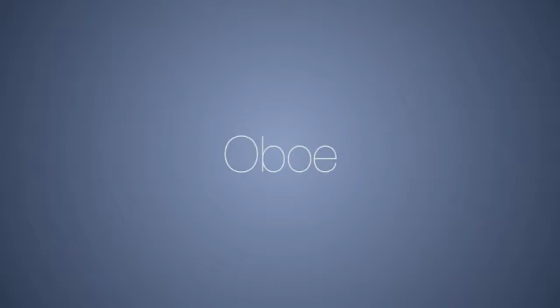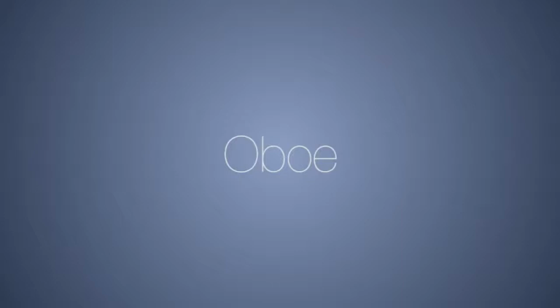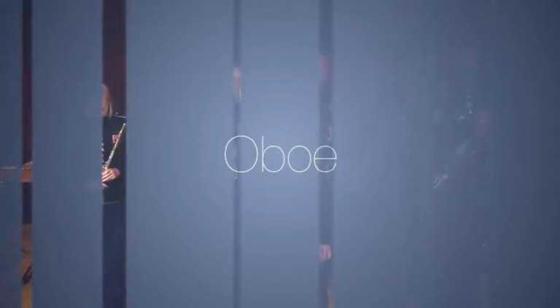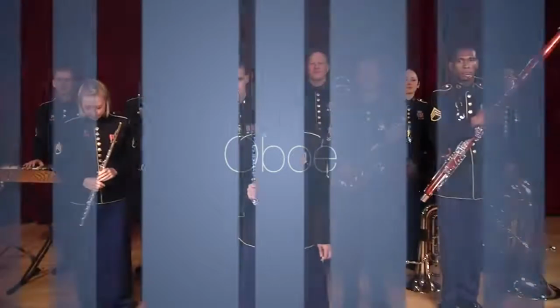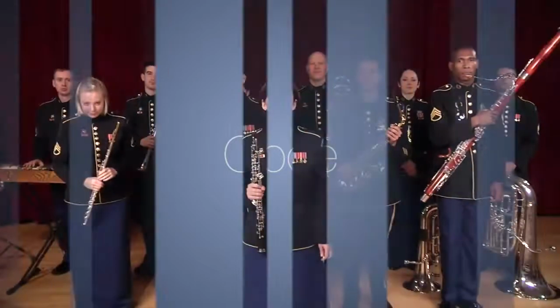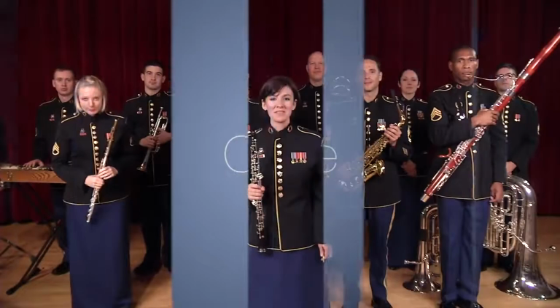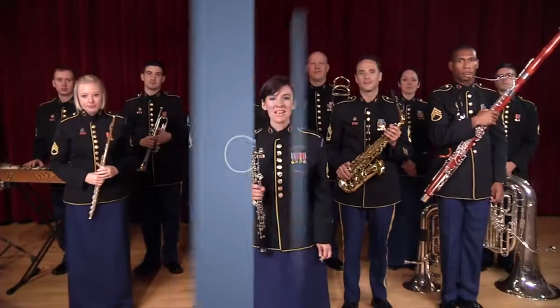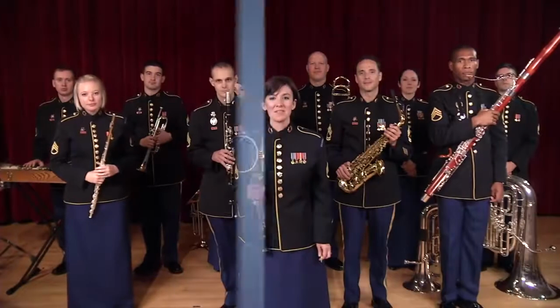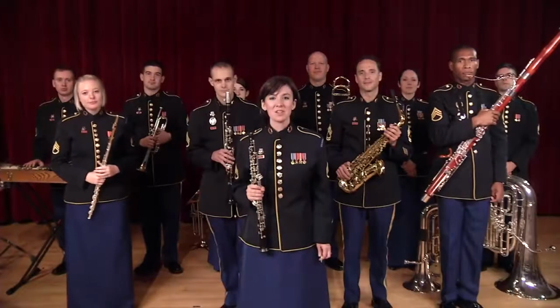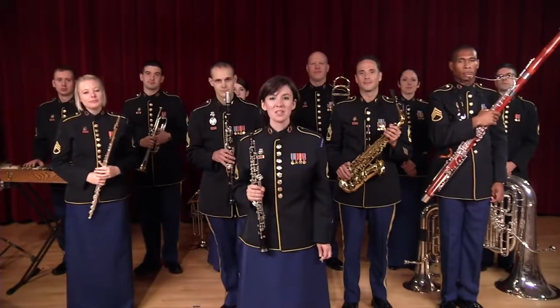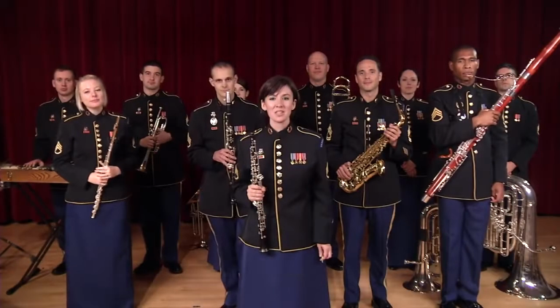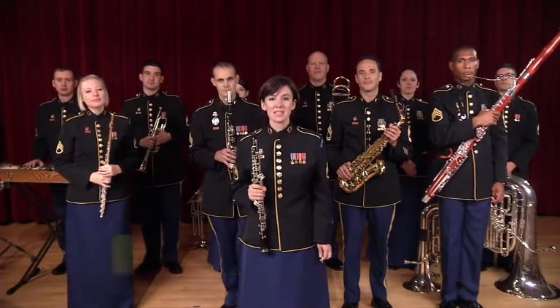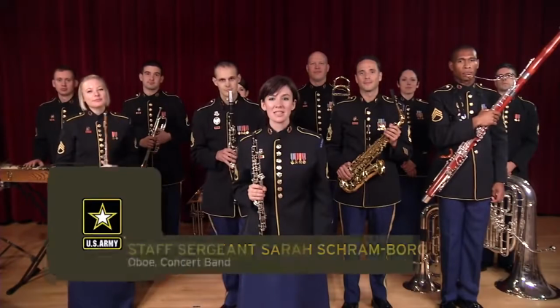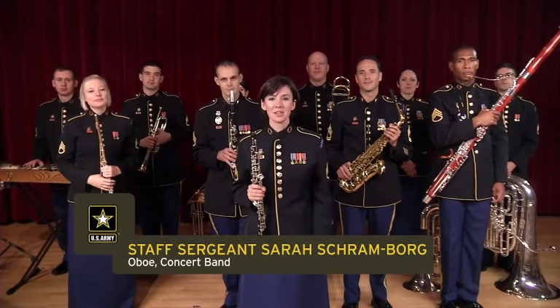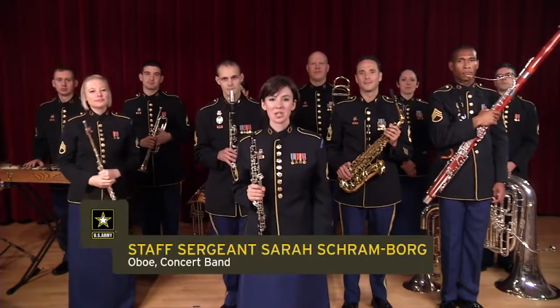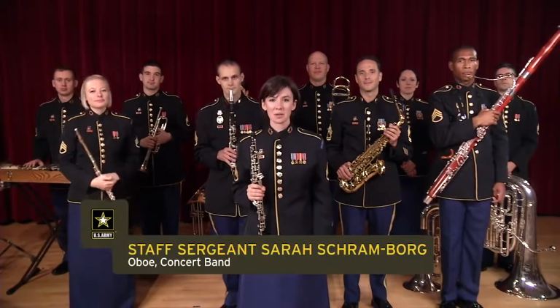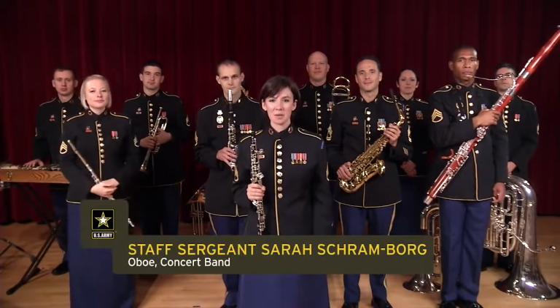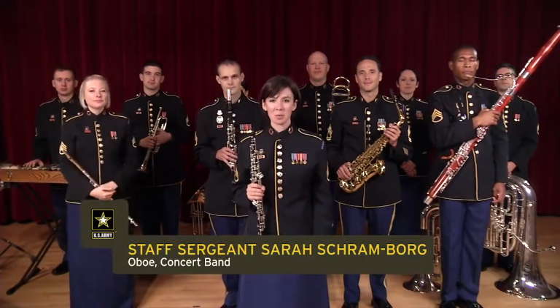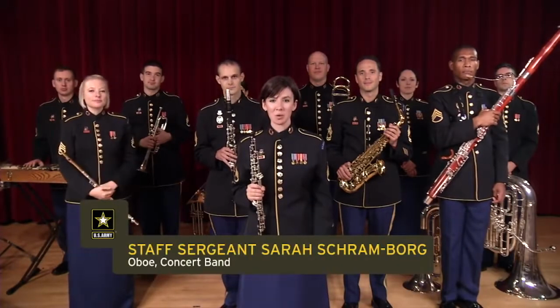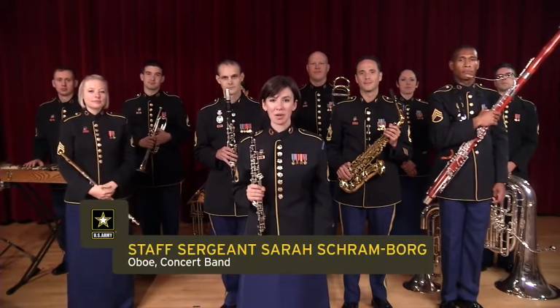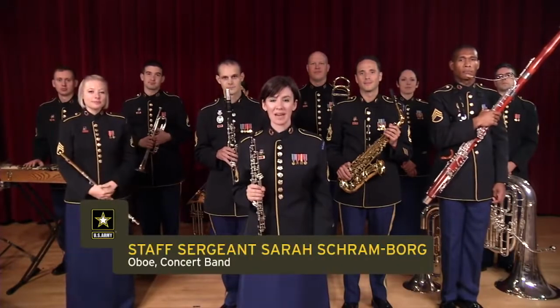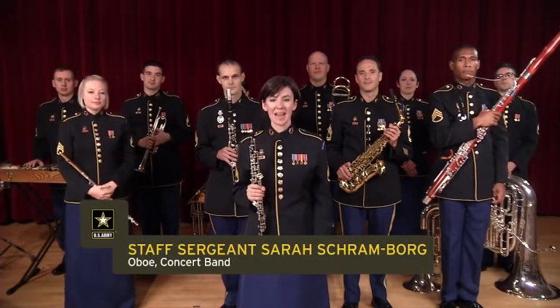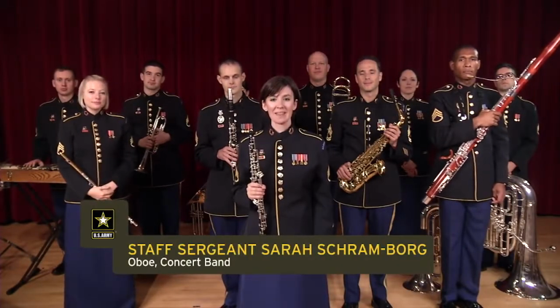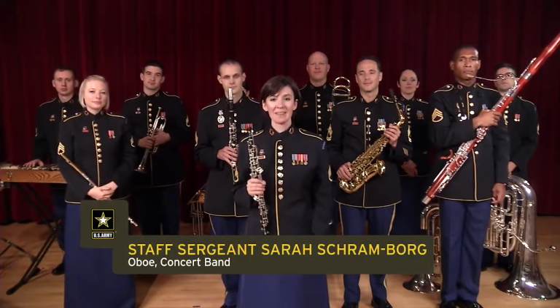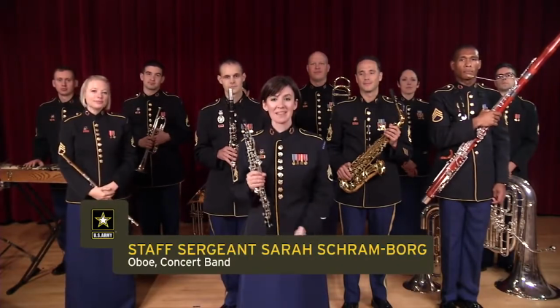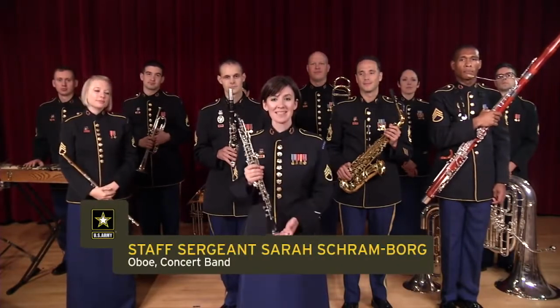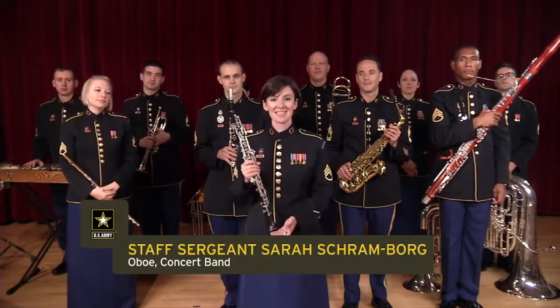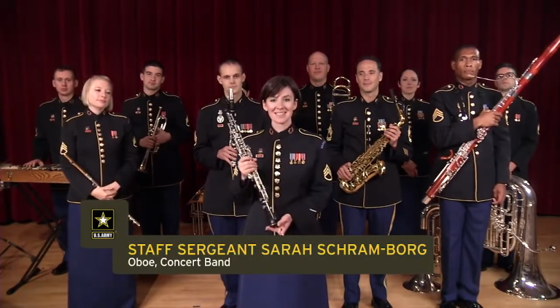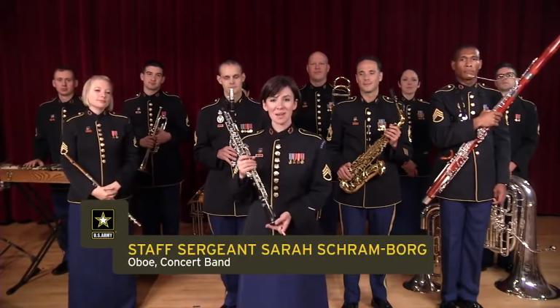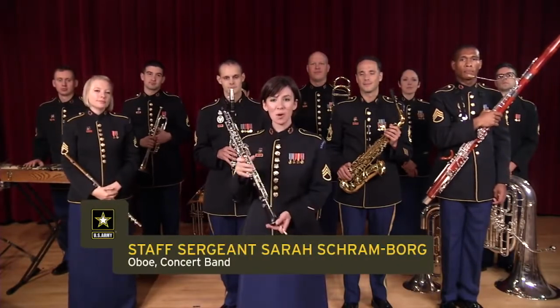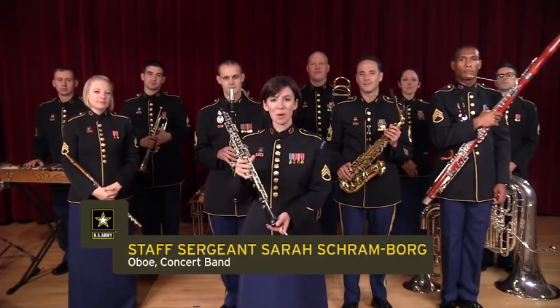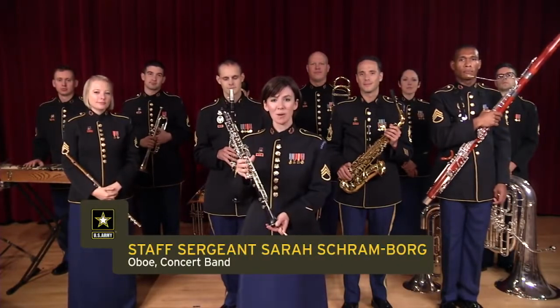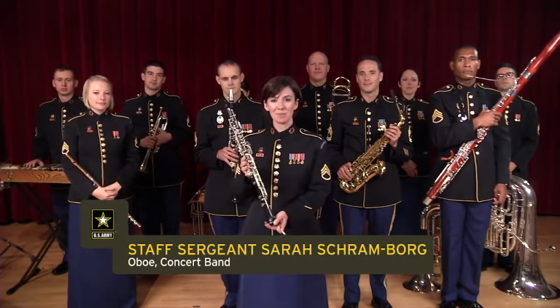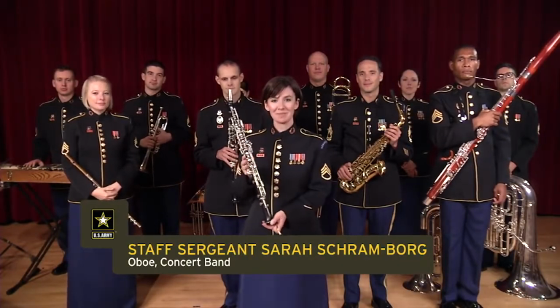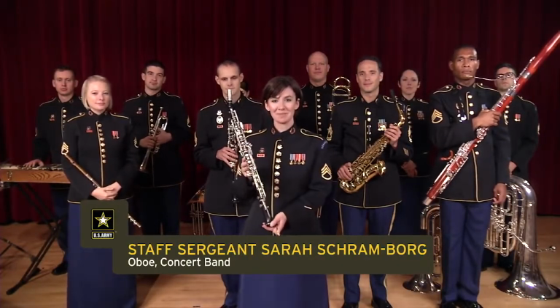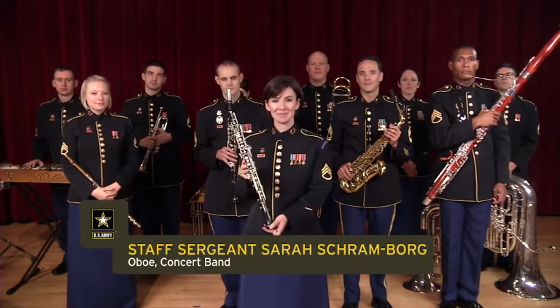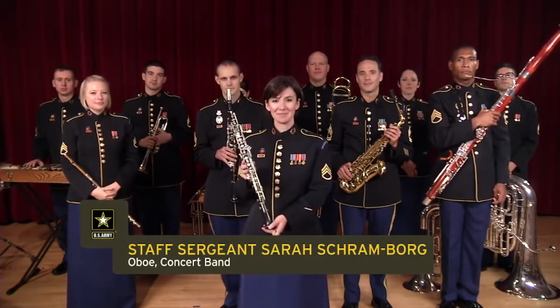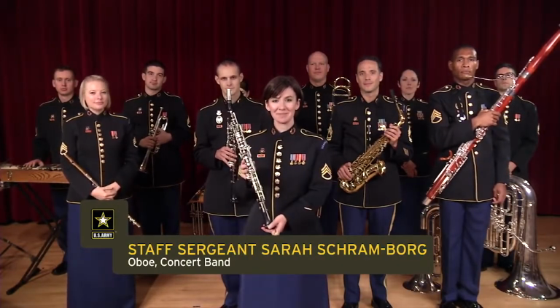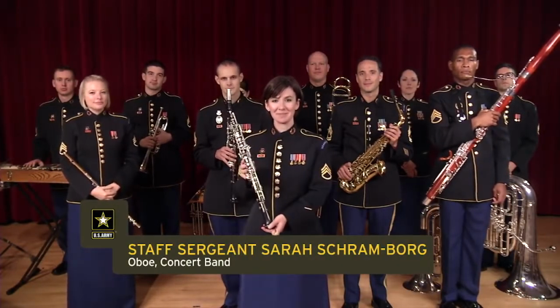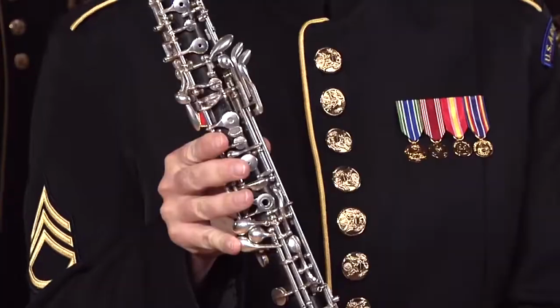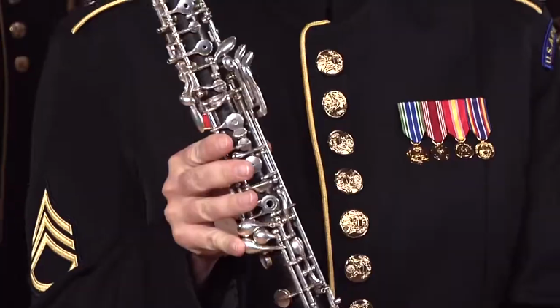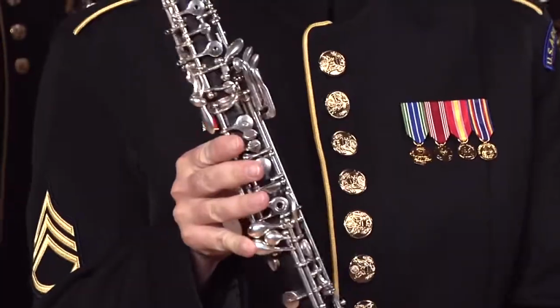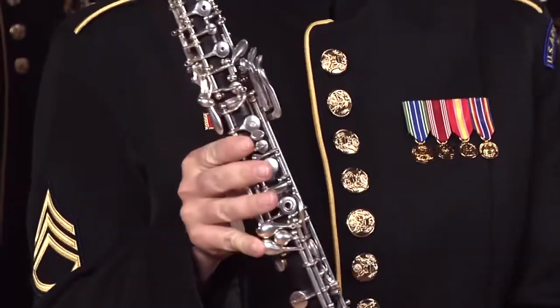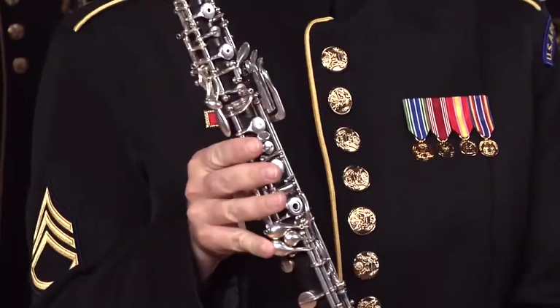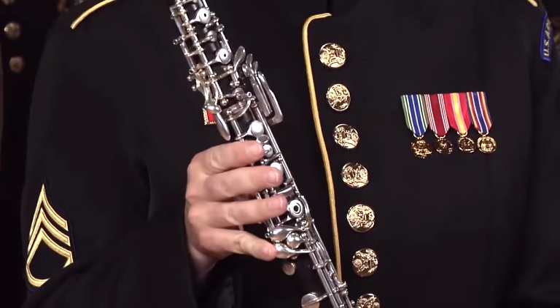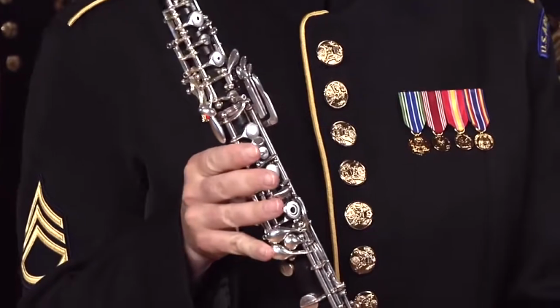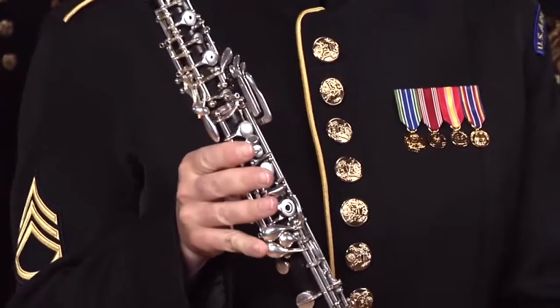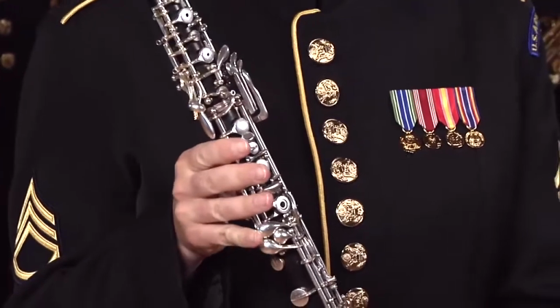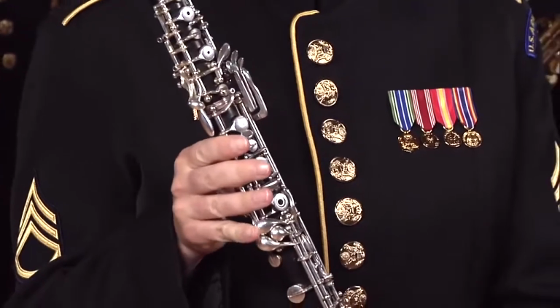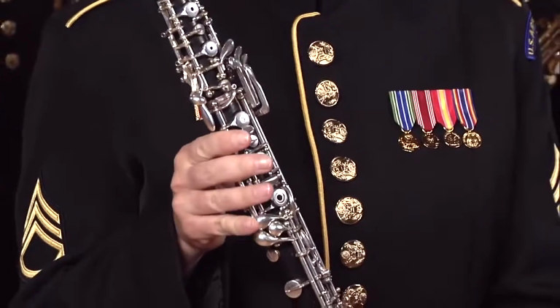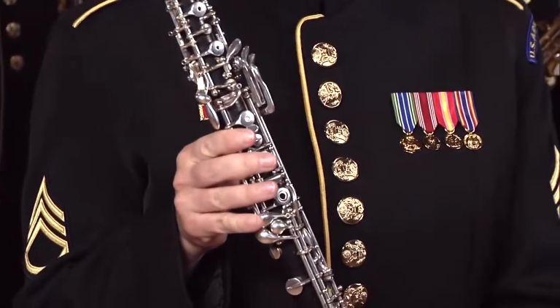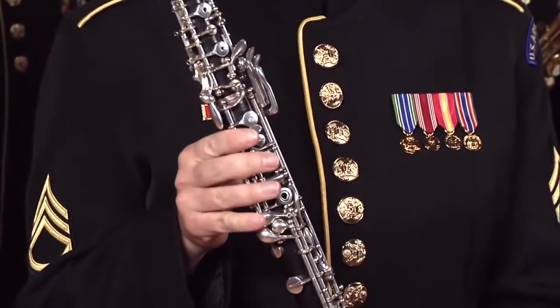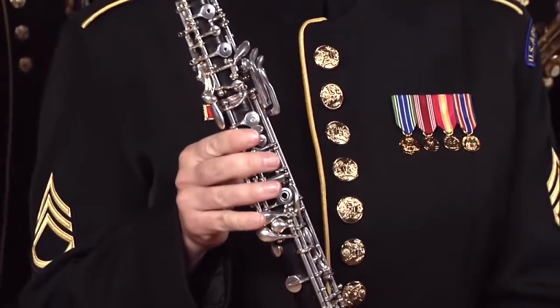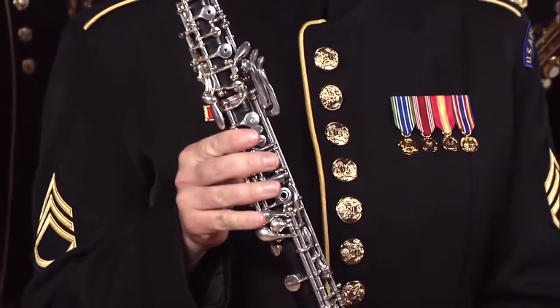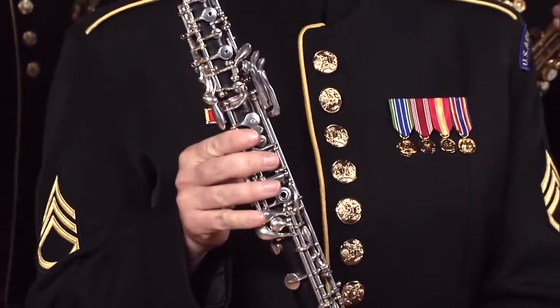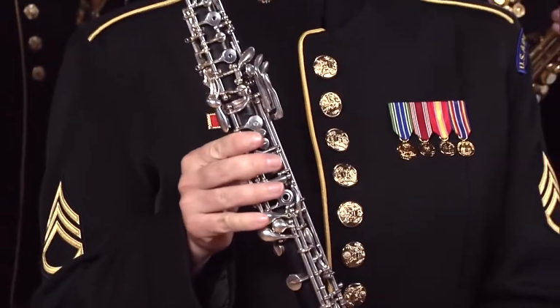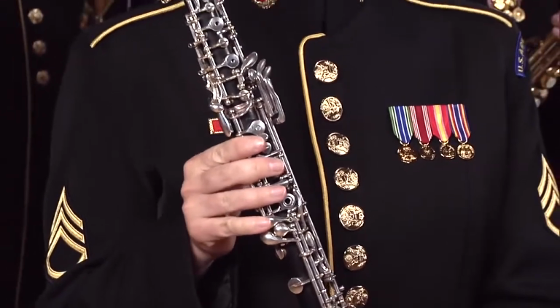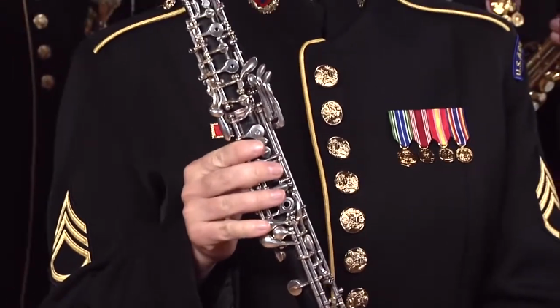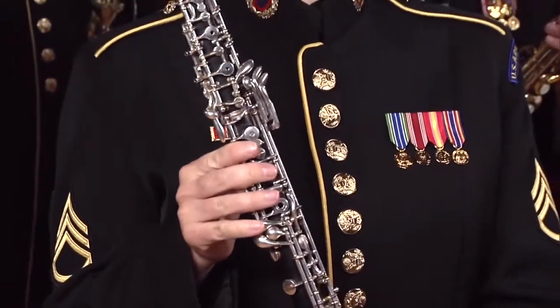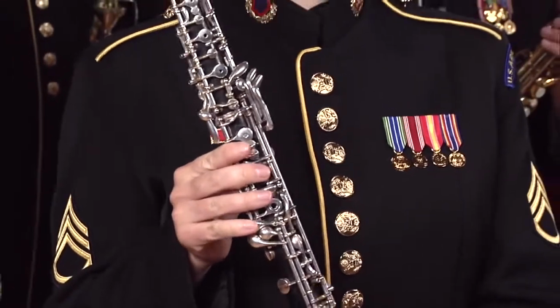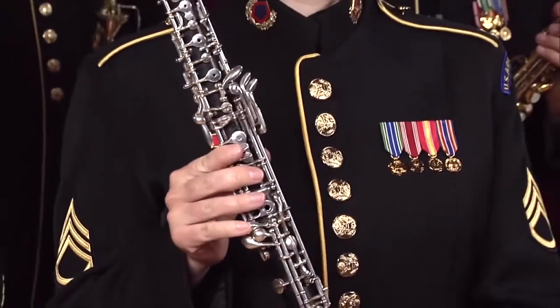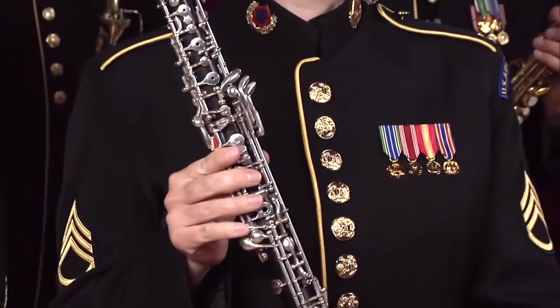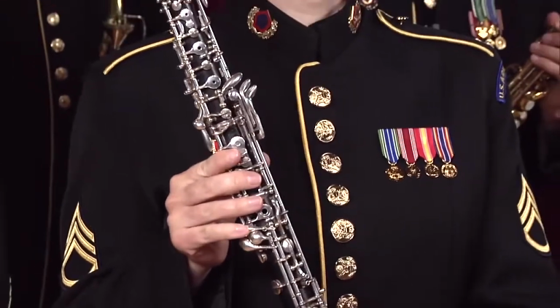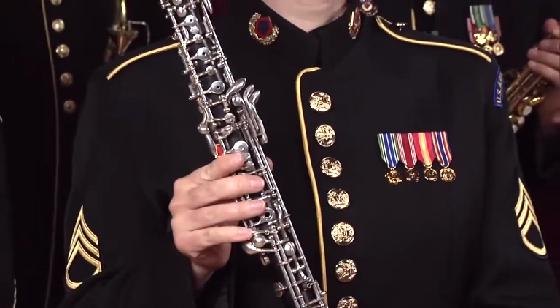Hi, I'm Staff Sergeant Sarah Schramborg, and this is the oboe, another member of the Woodwind family.